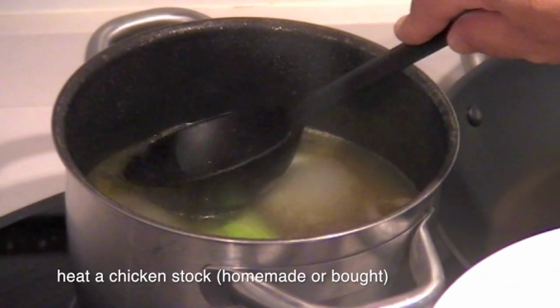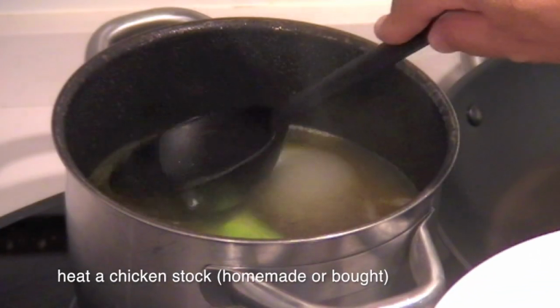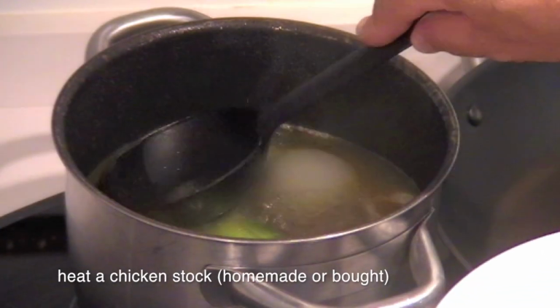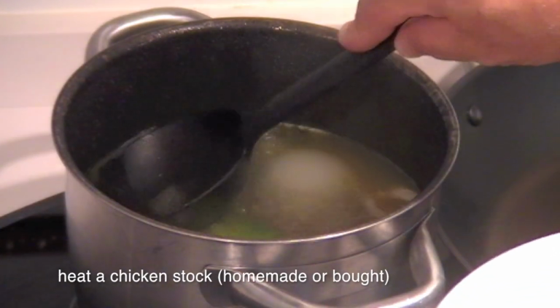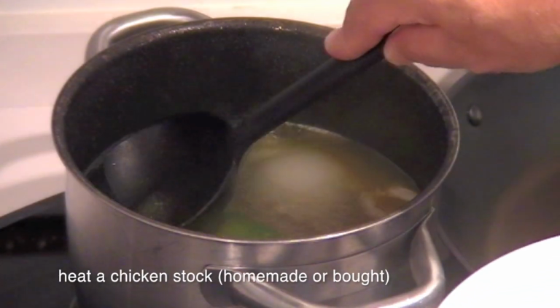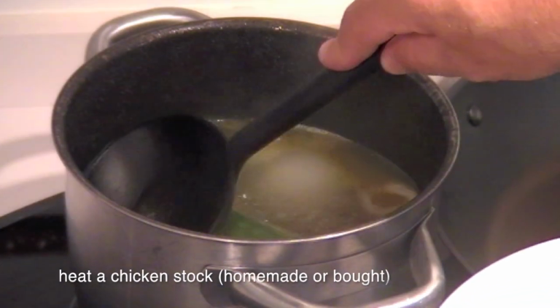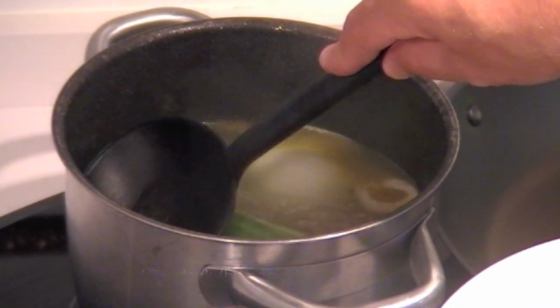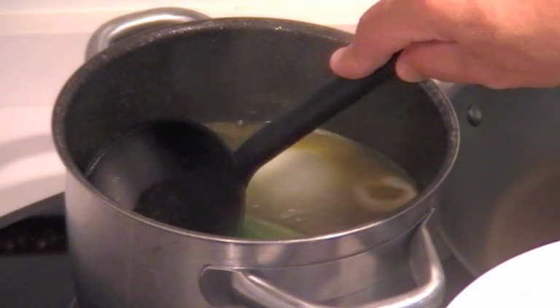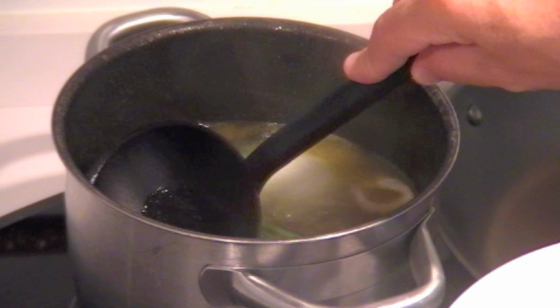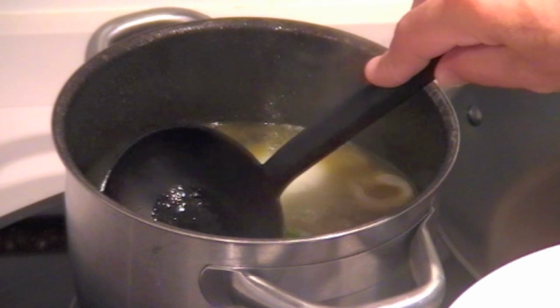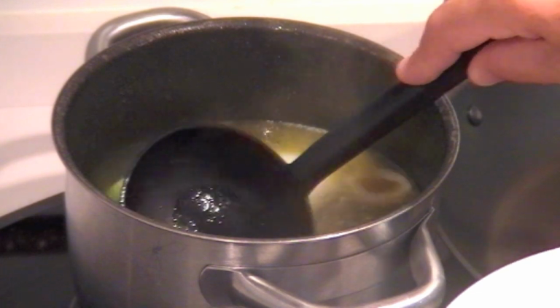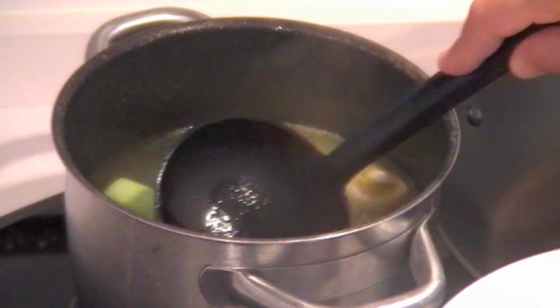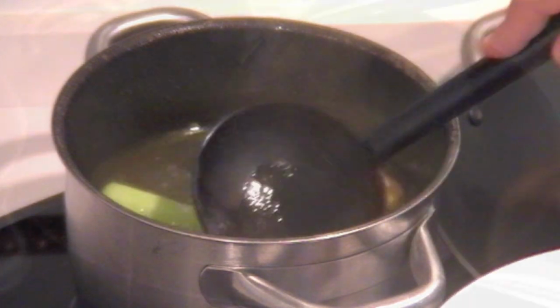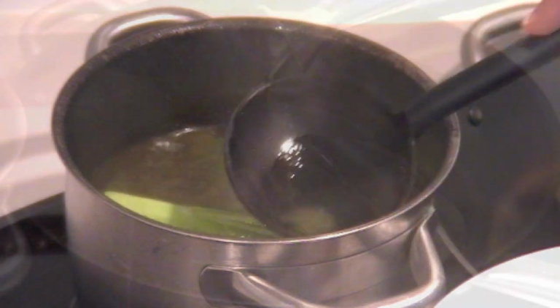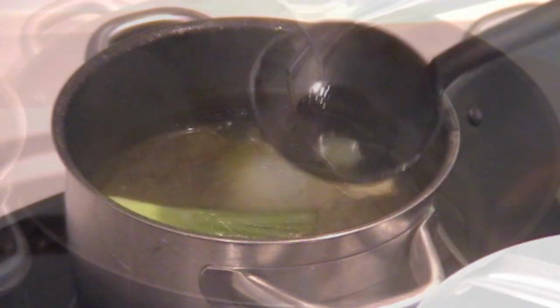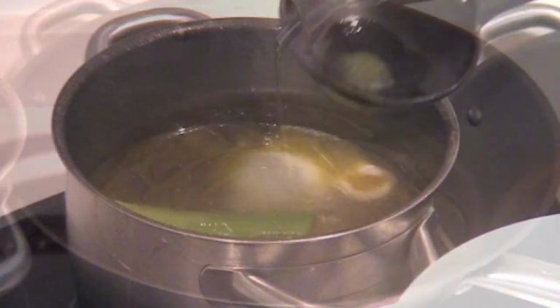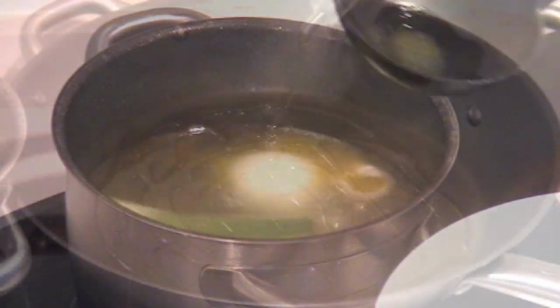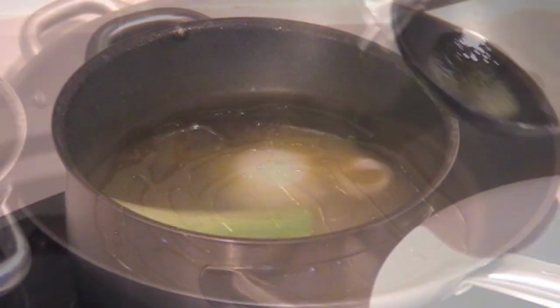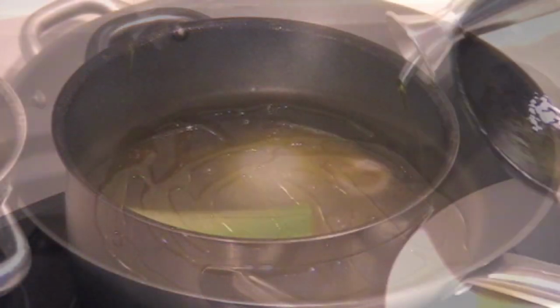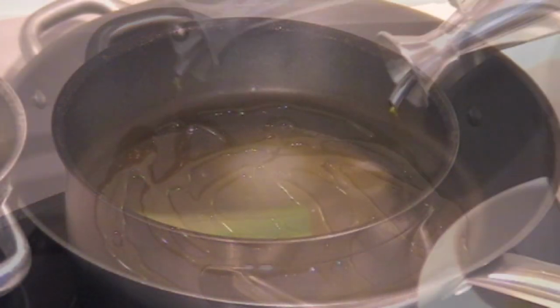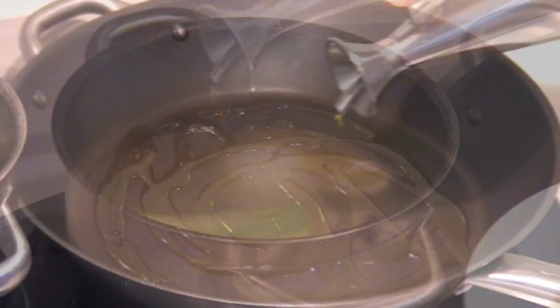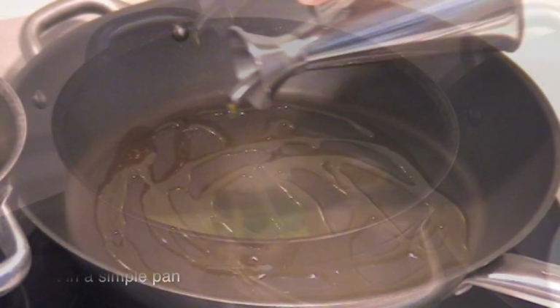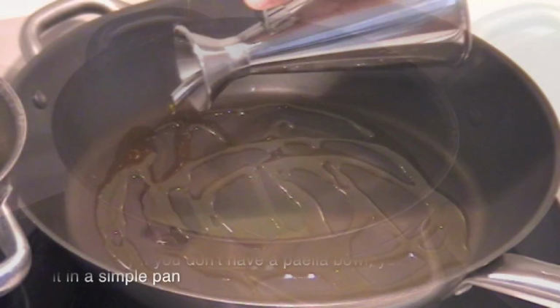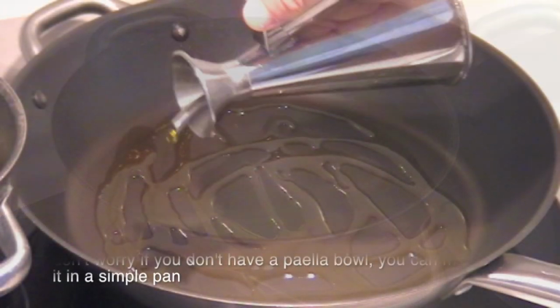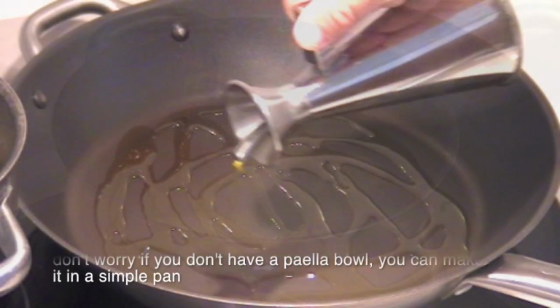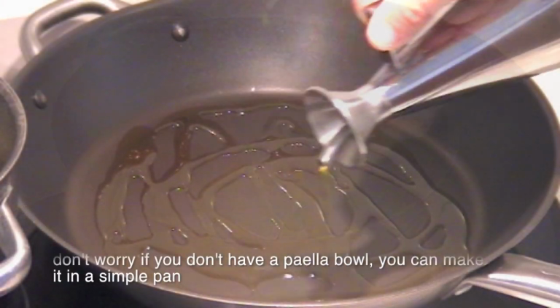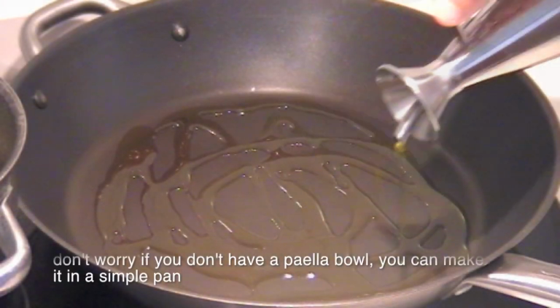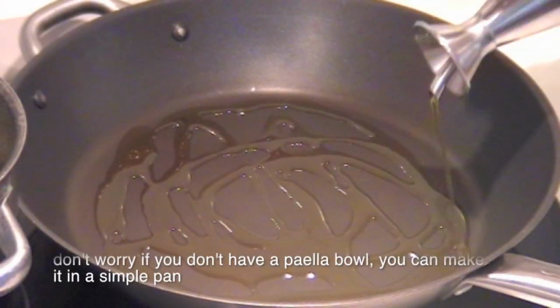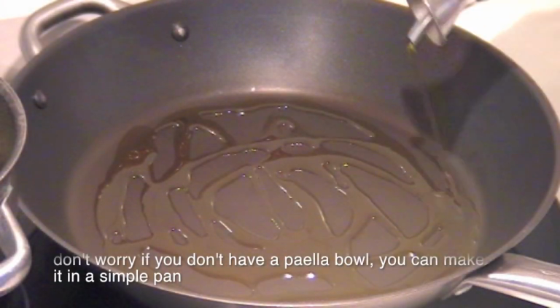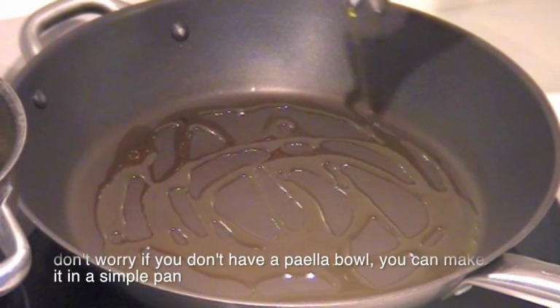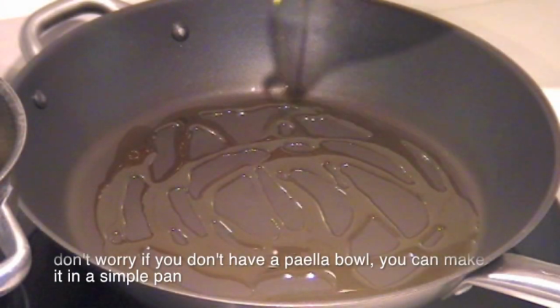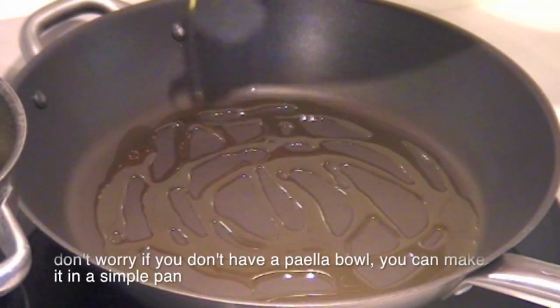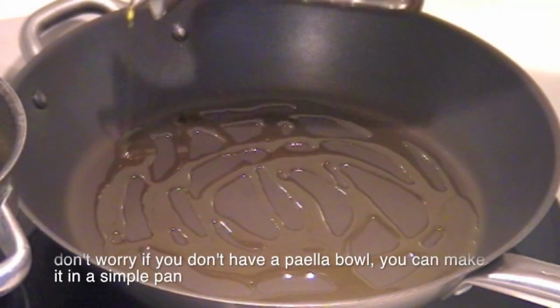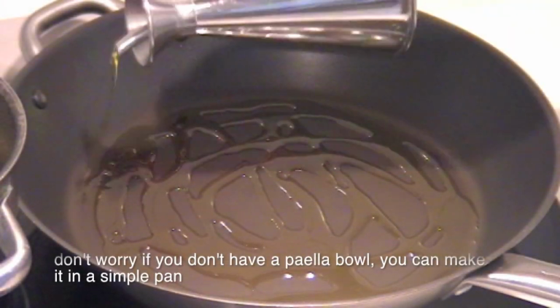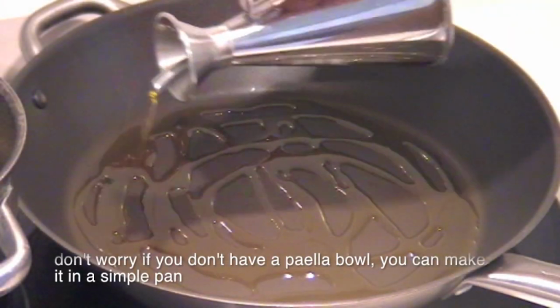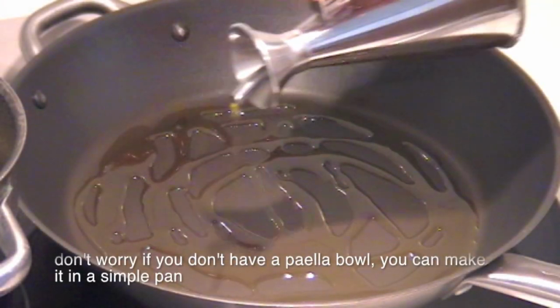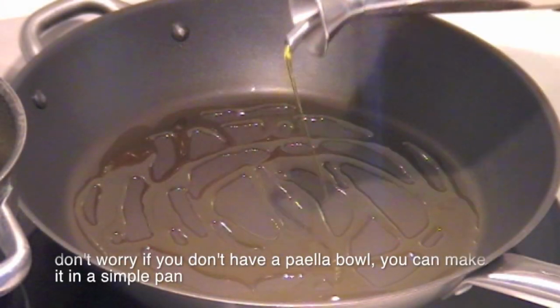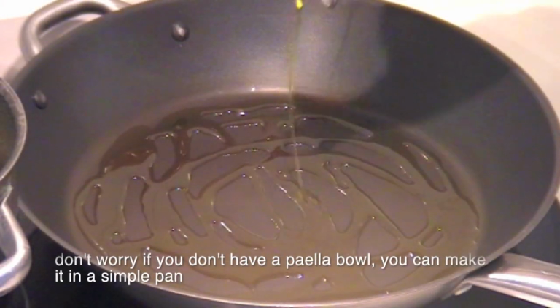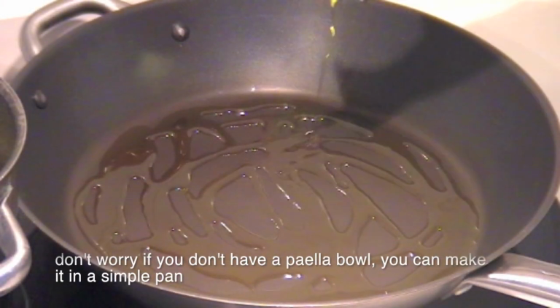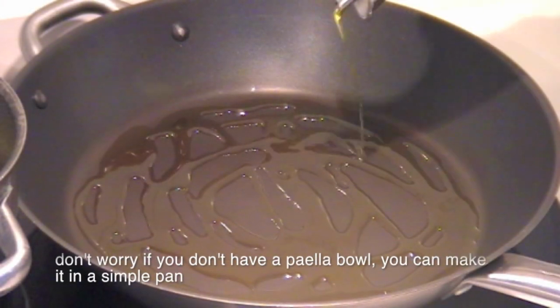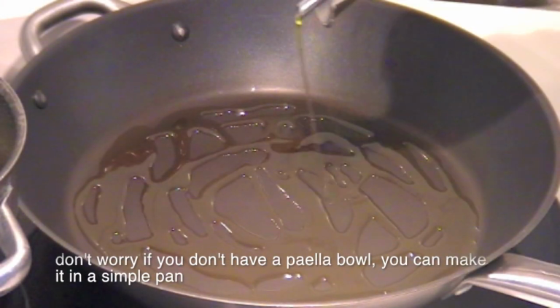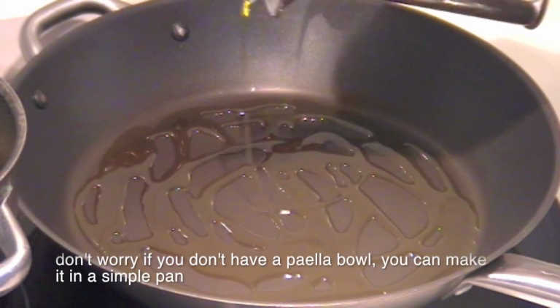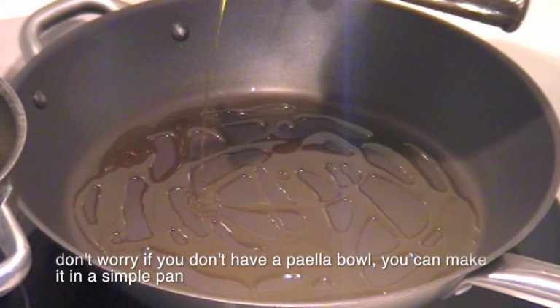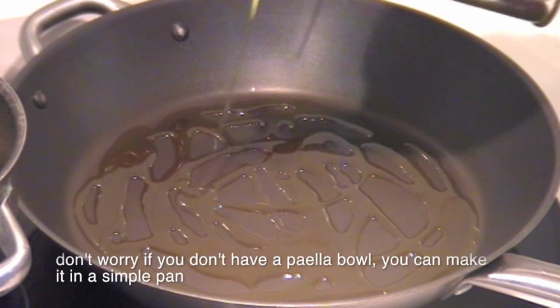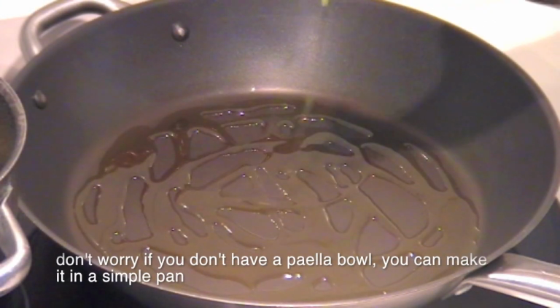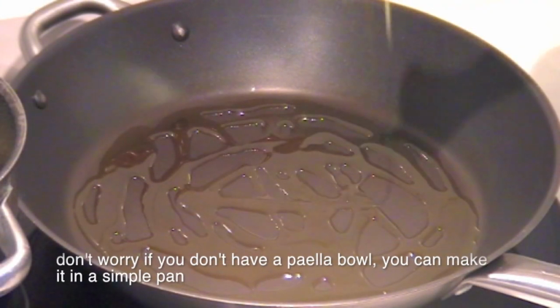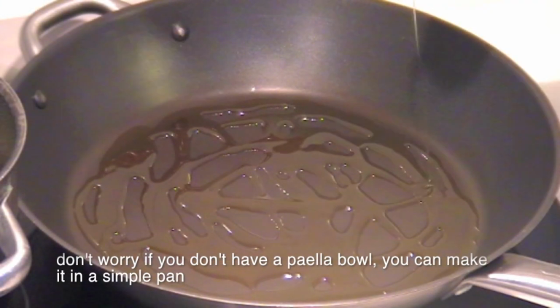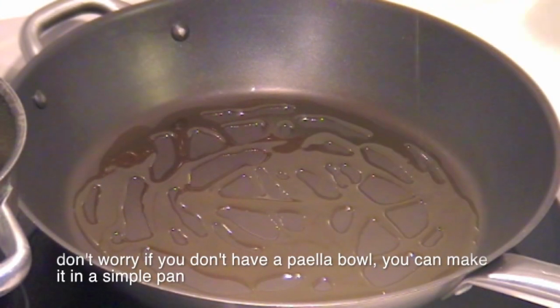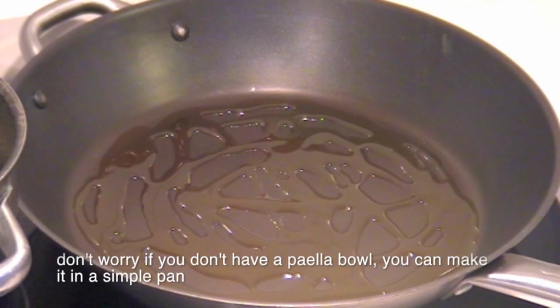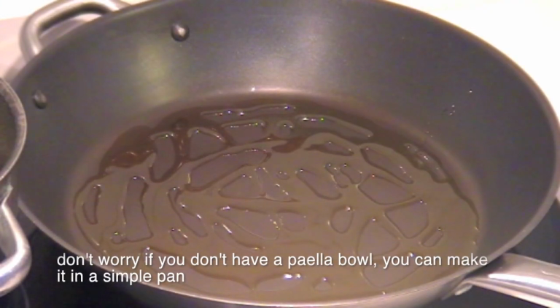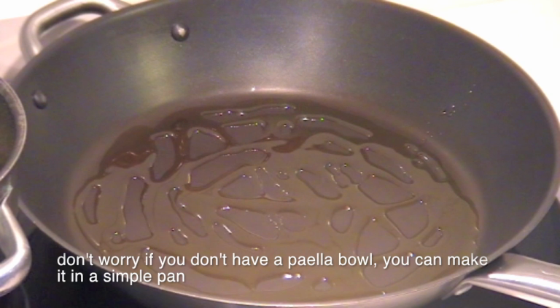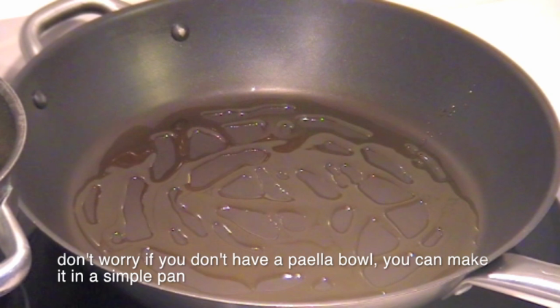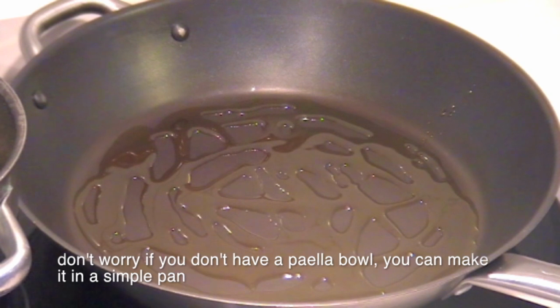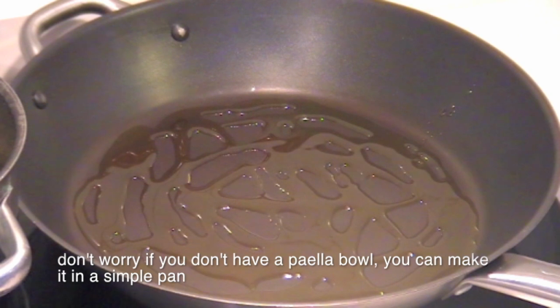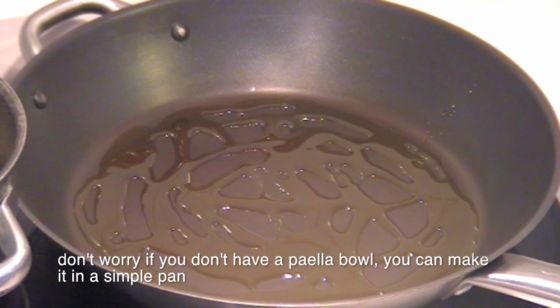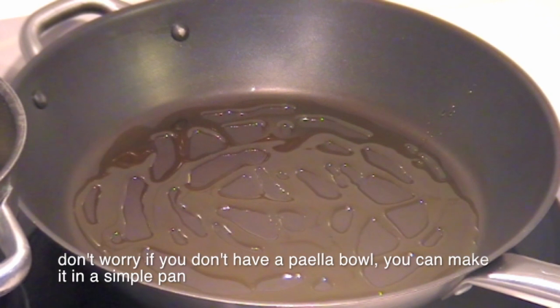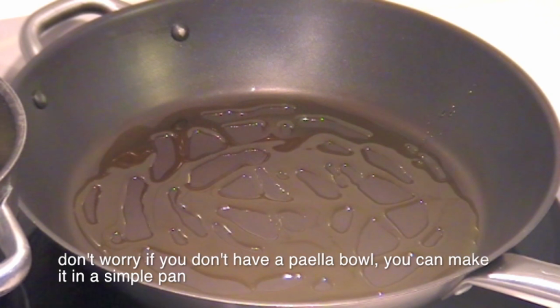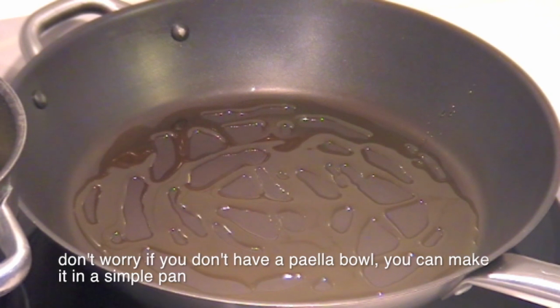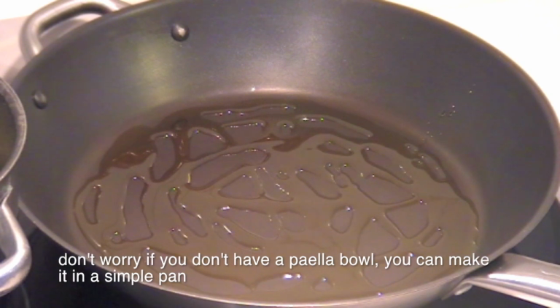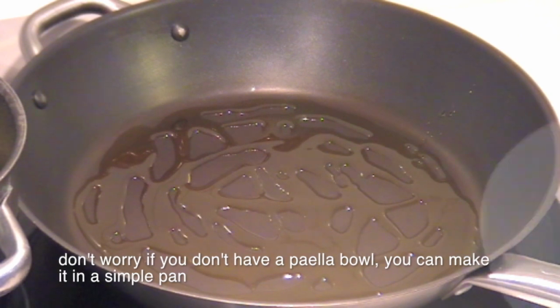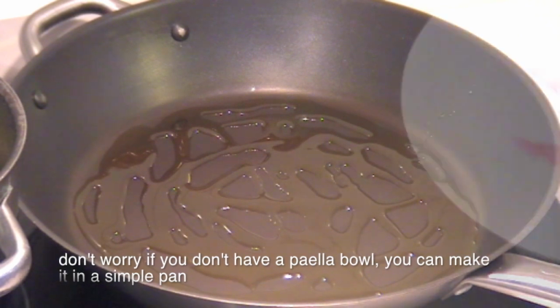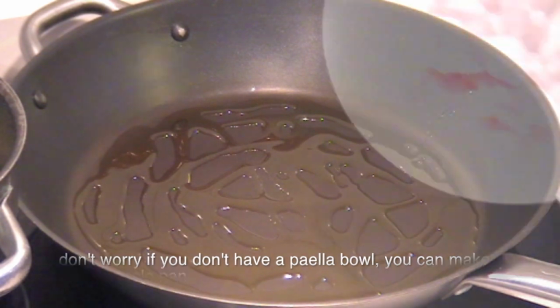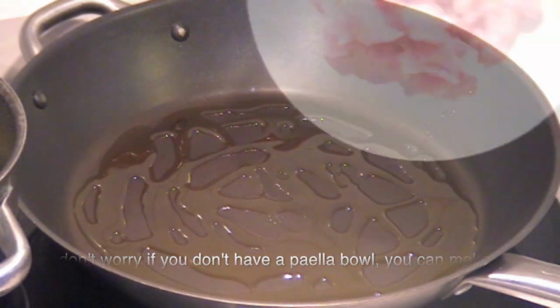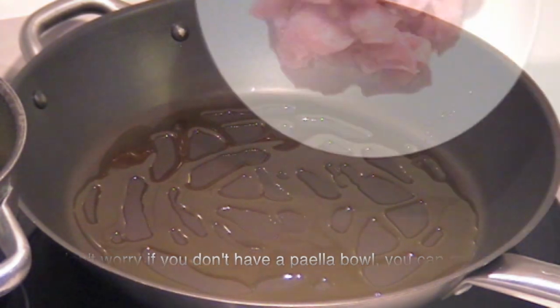Heat the chicken stock — you can buy it or make it at home. Don't worry if you don't have a paella pan; you can make it in a simple pan.